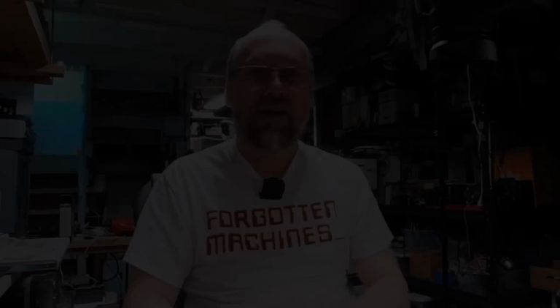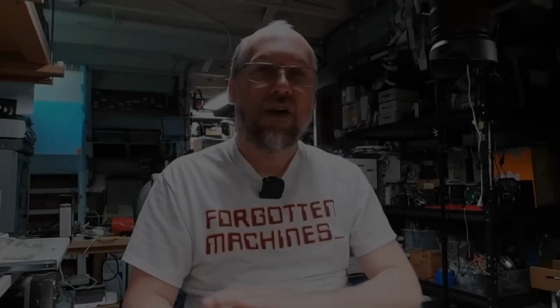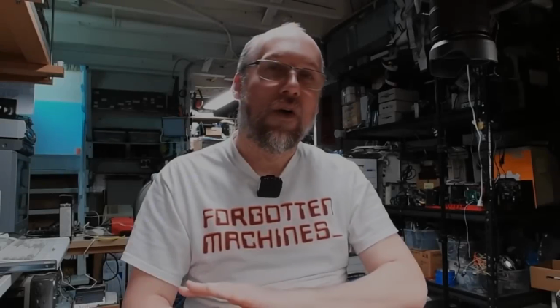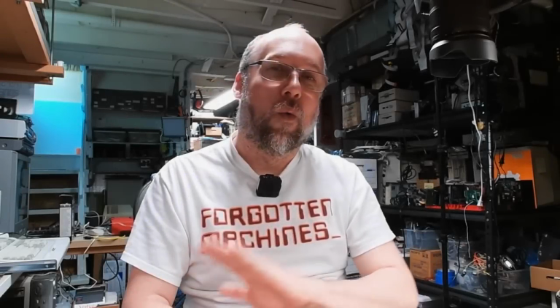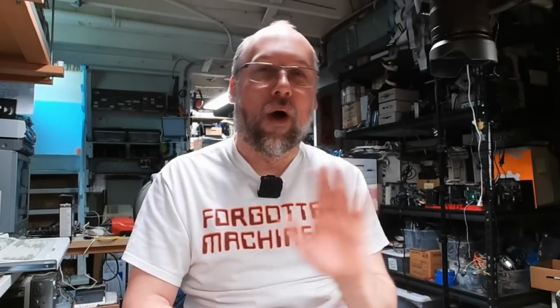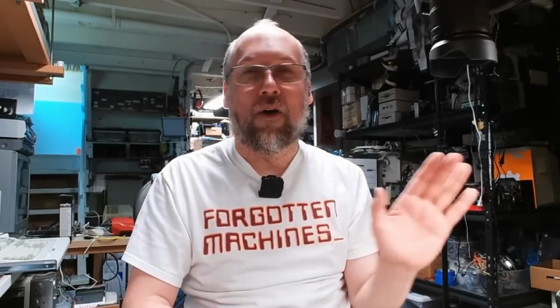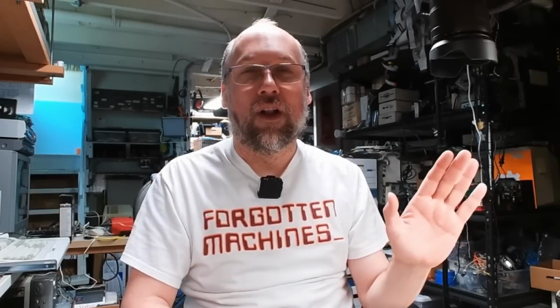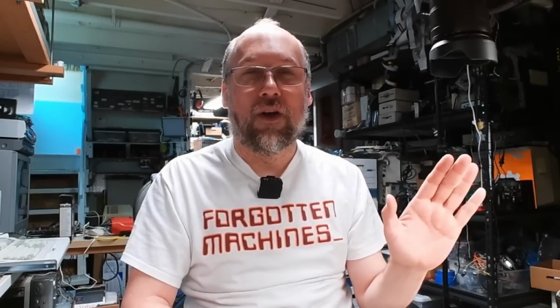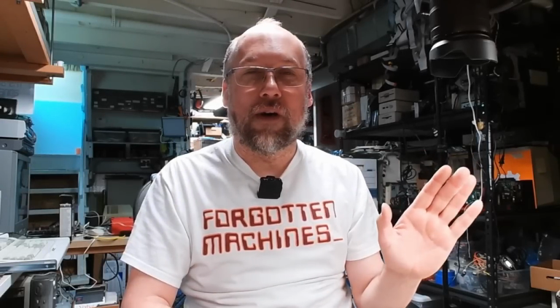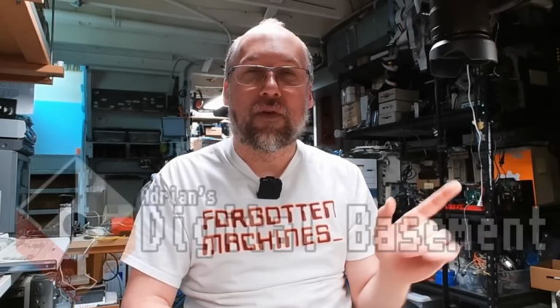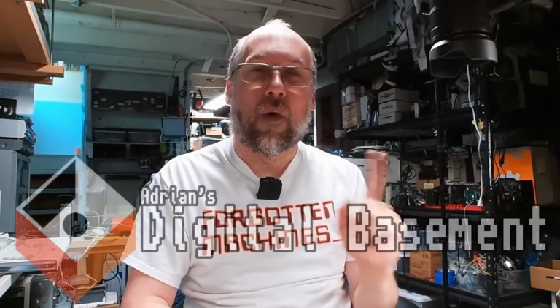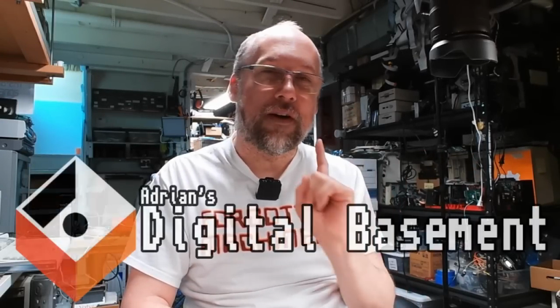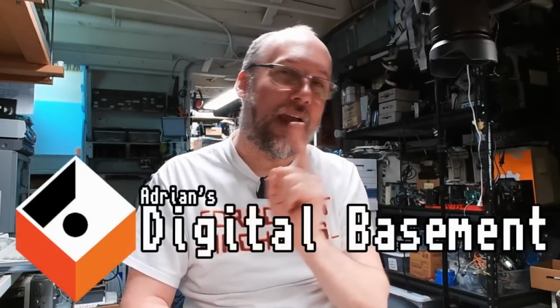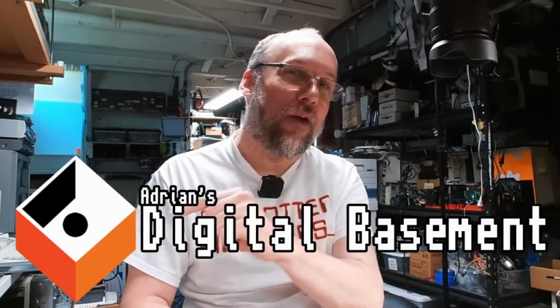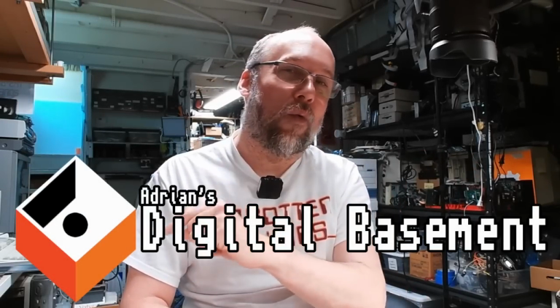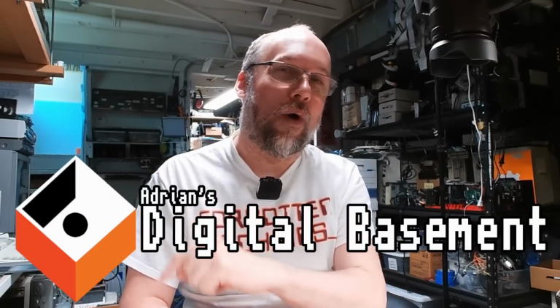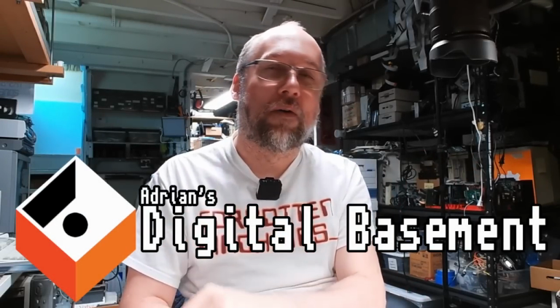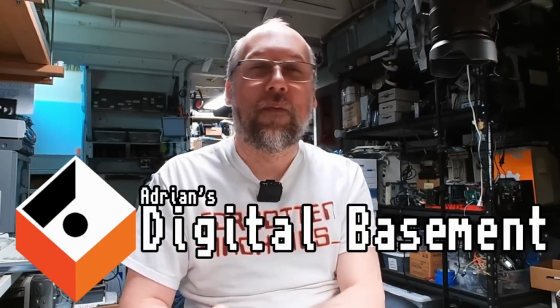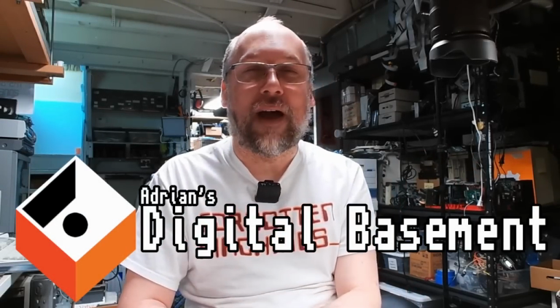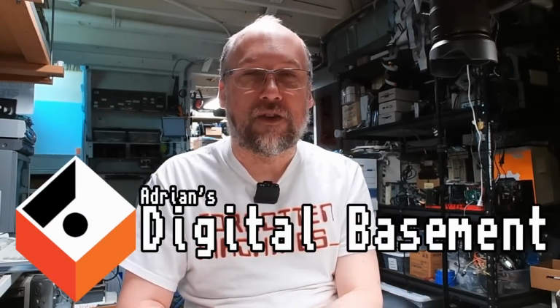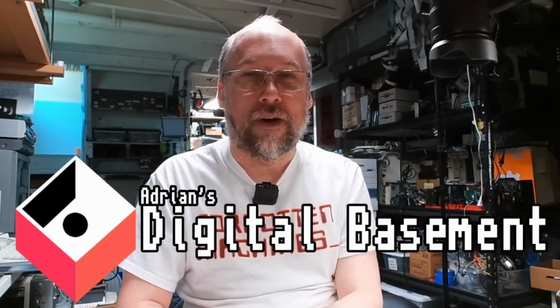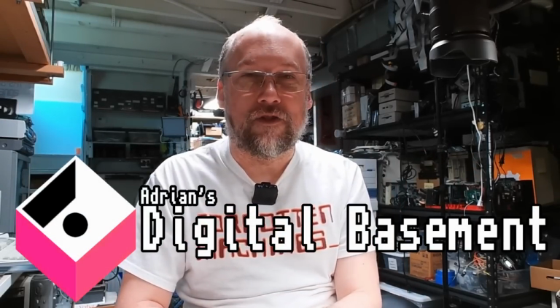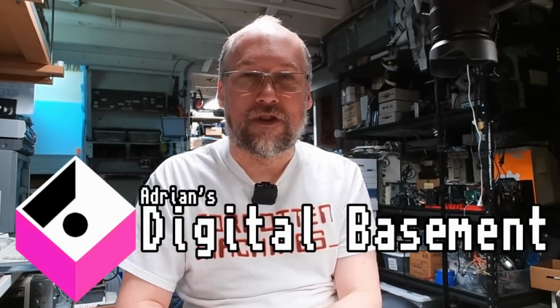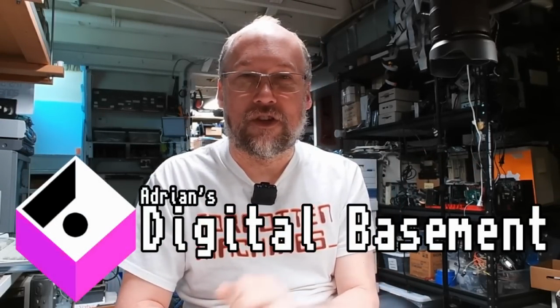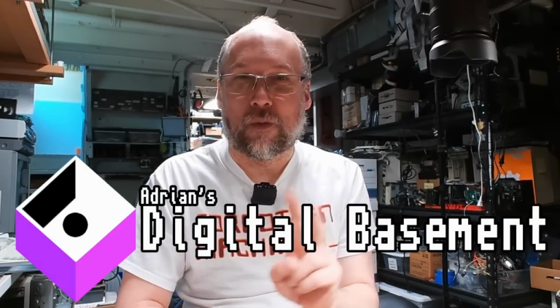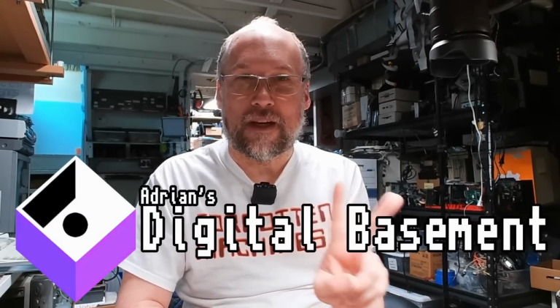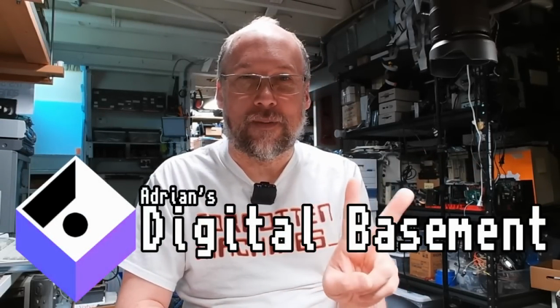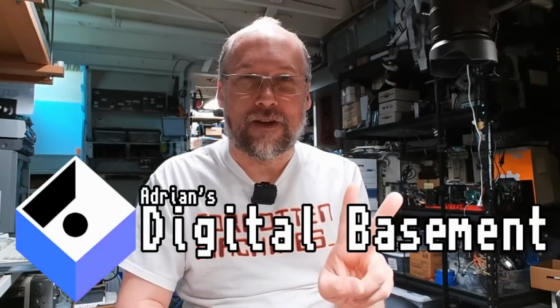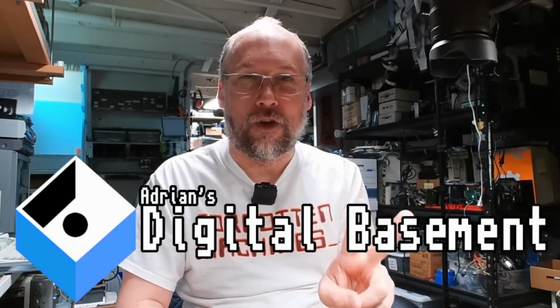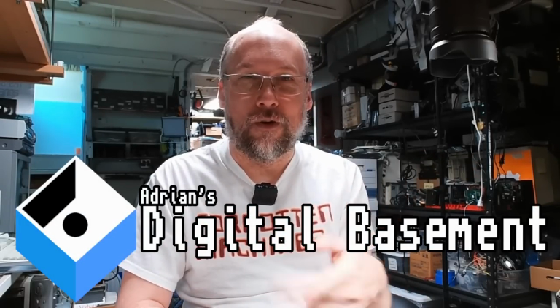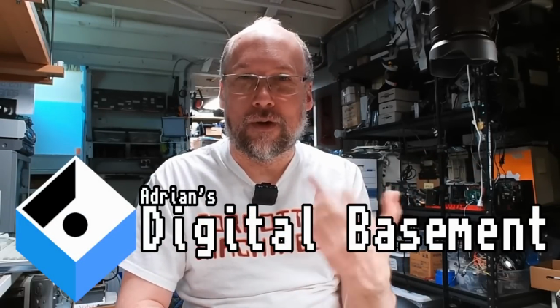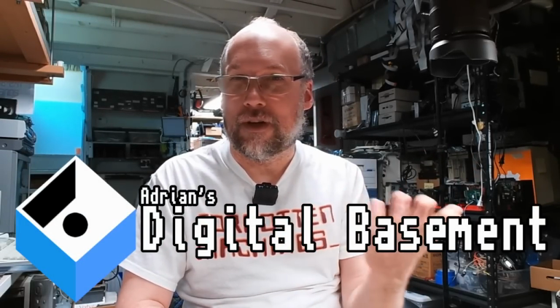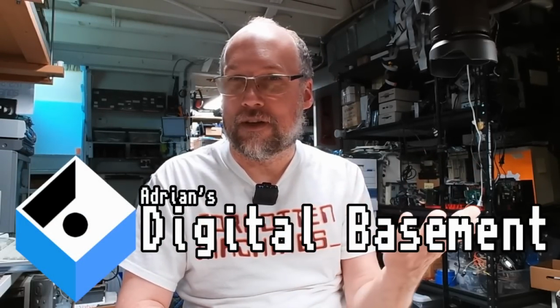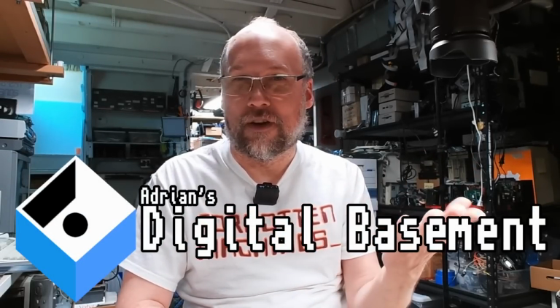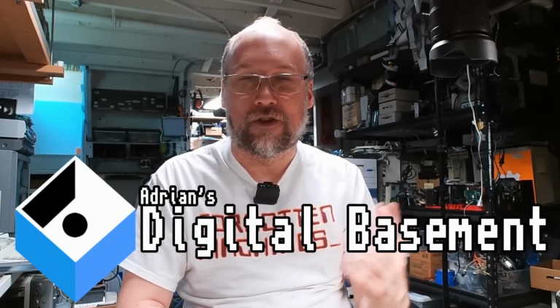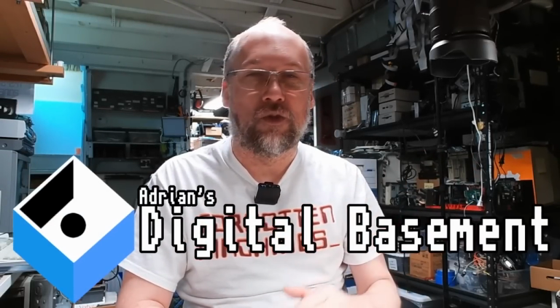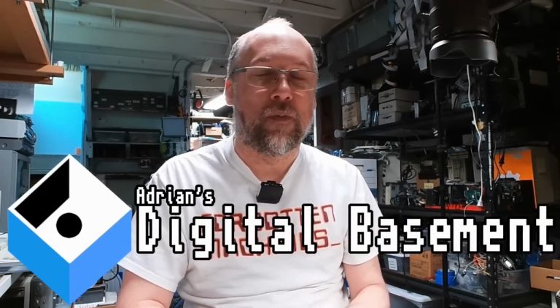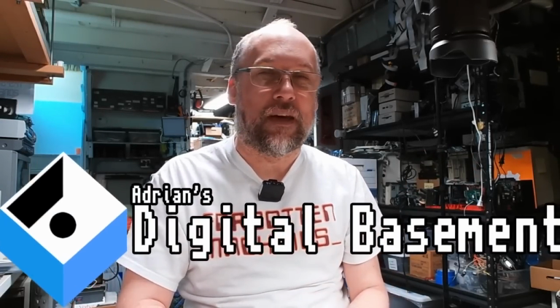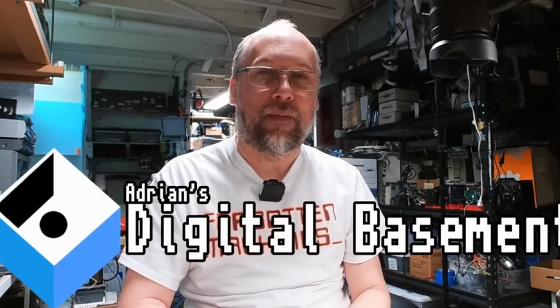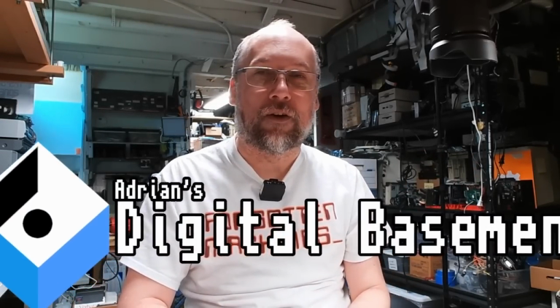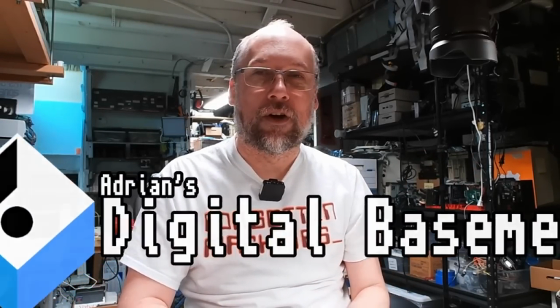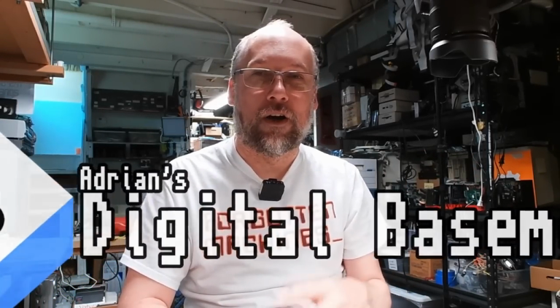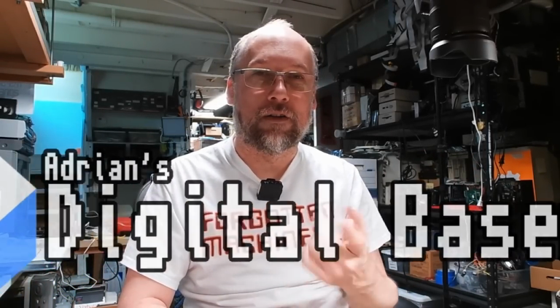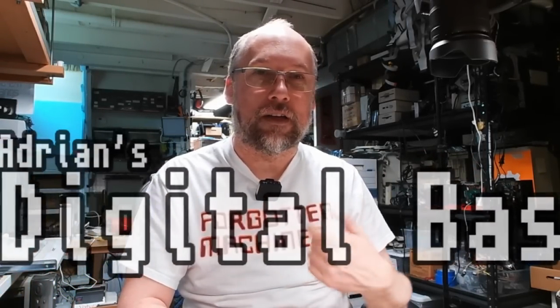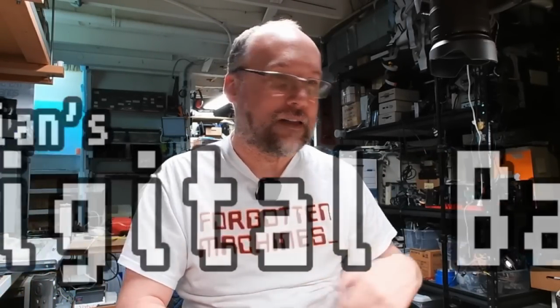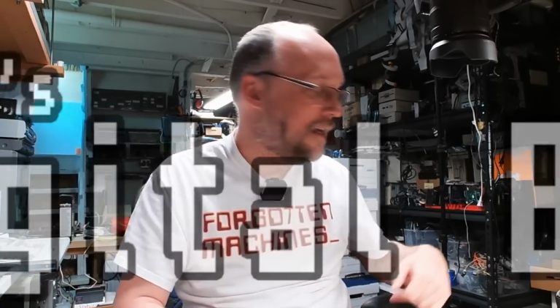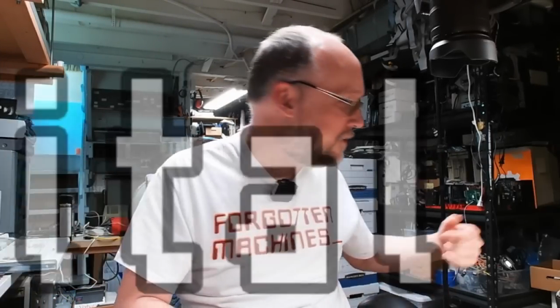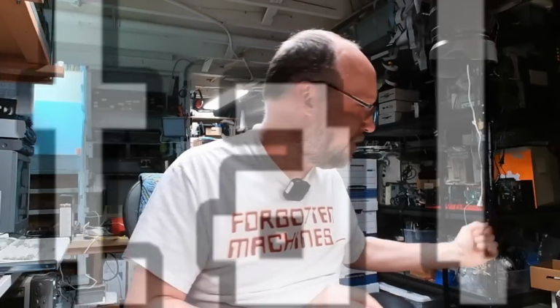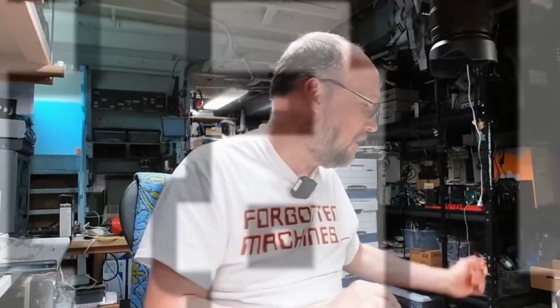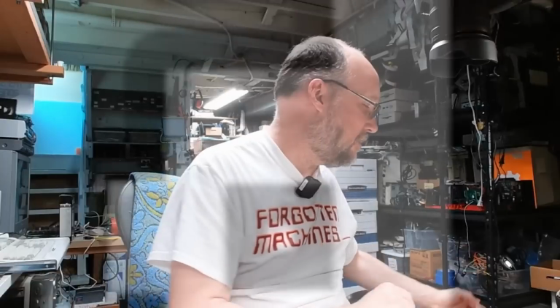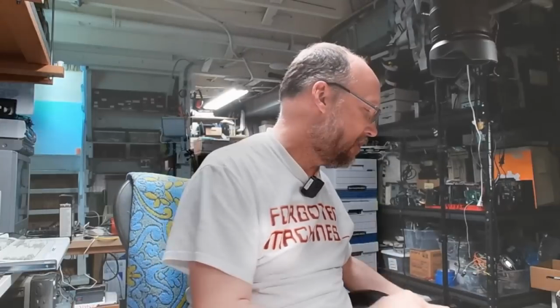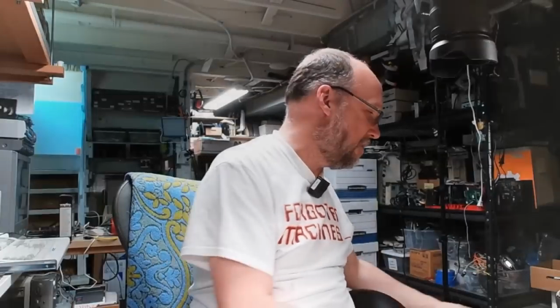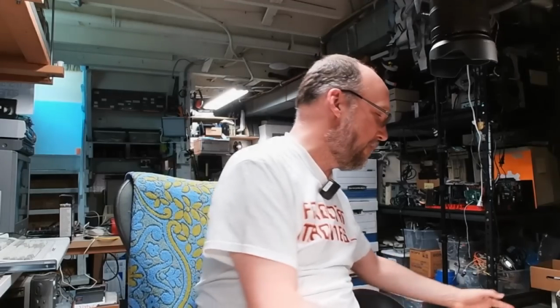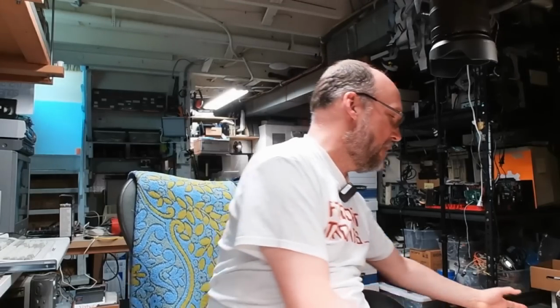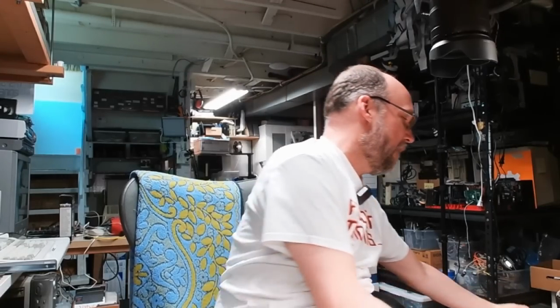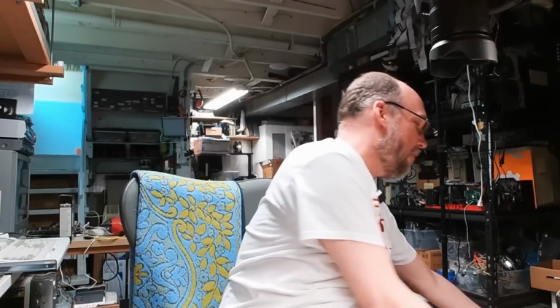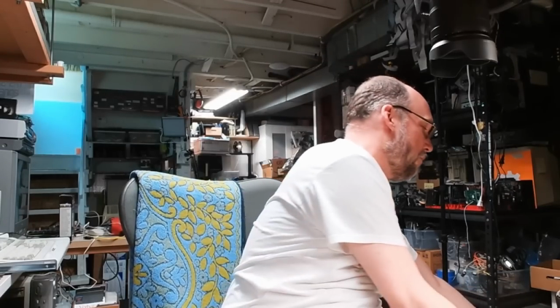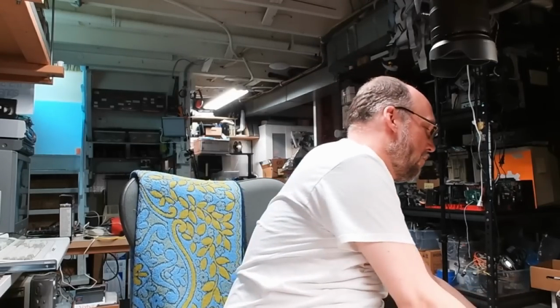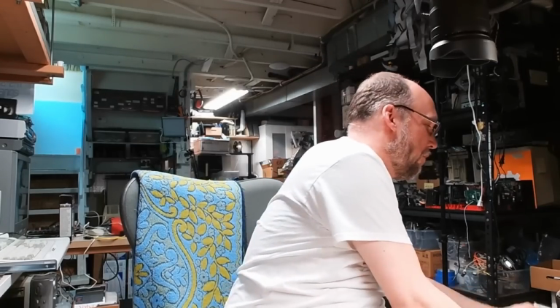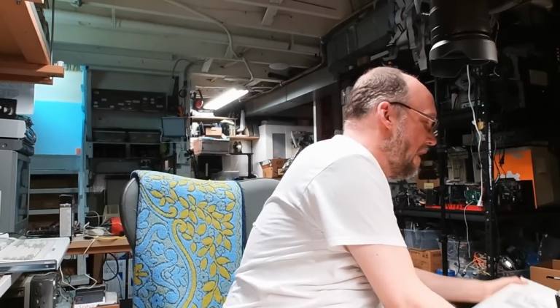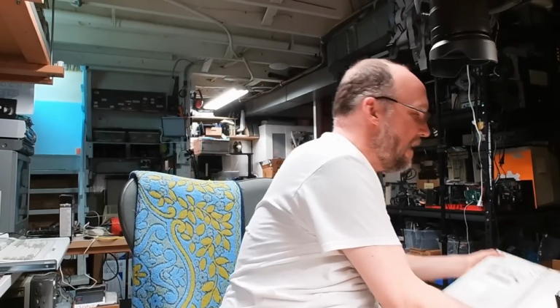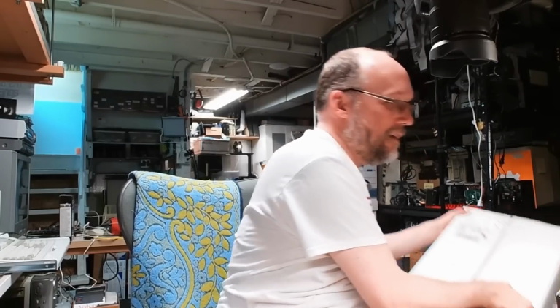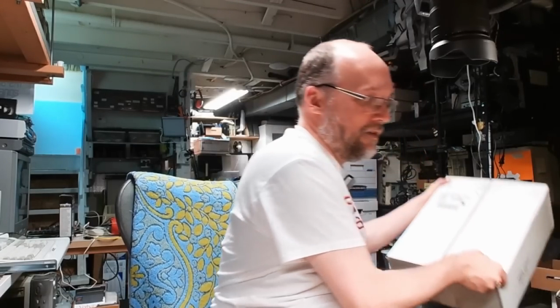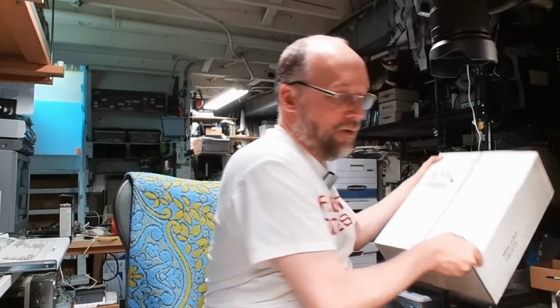Hello everyone and welcome back to Adrian's Digital Basement 2. It's another super mini mail call and let's jump right into it.